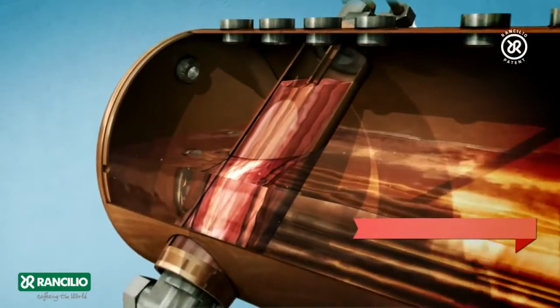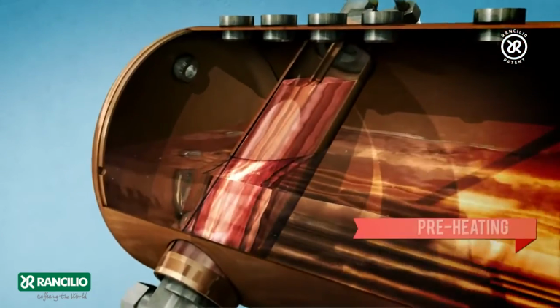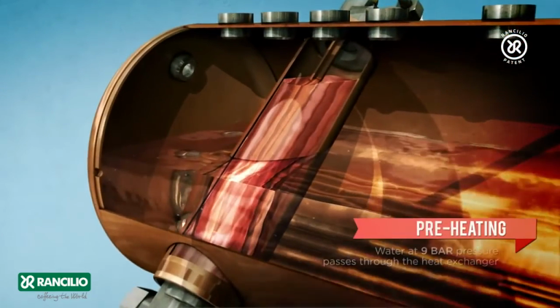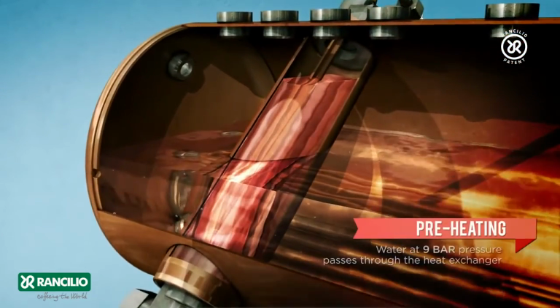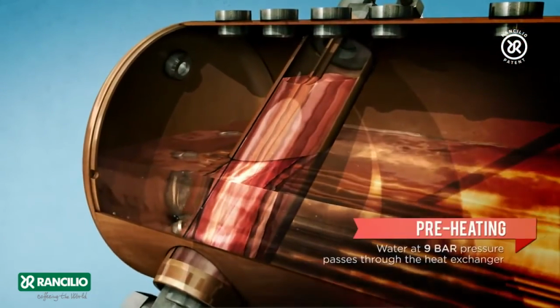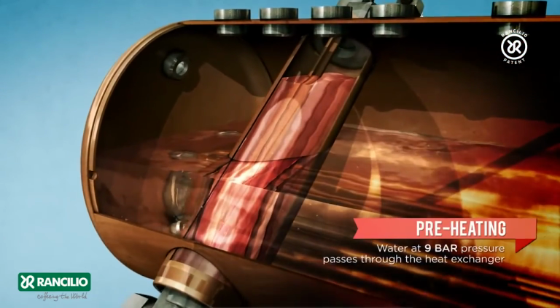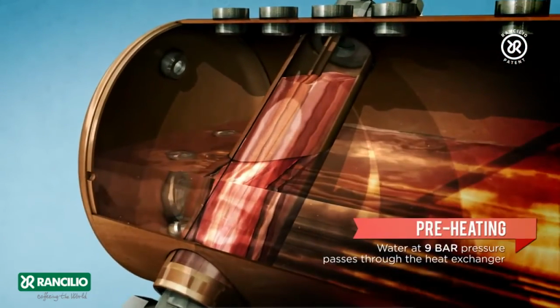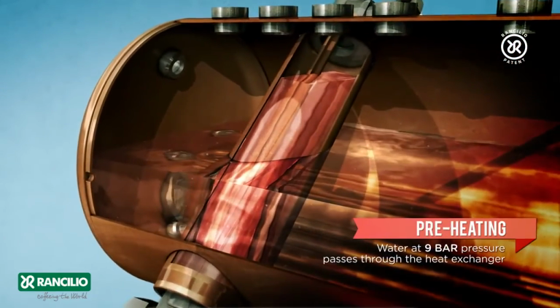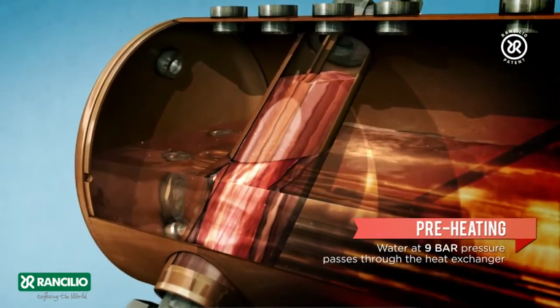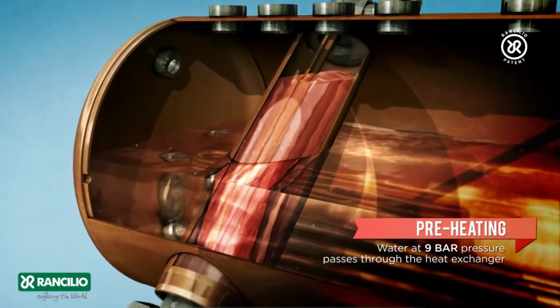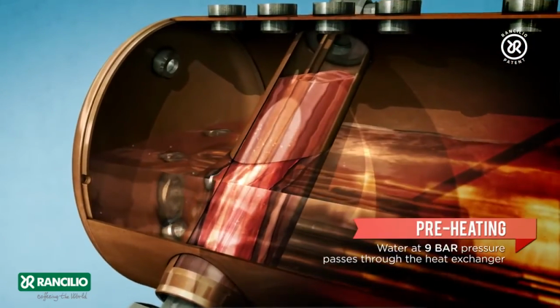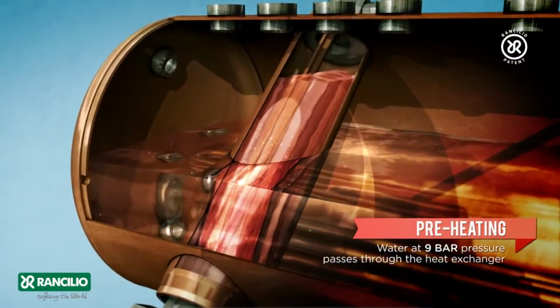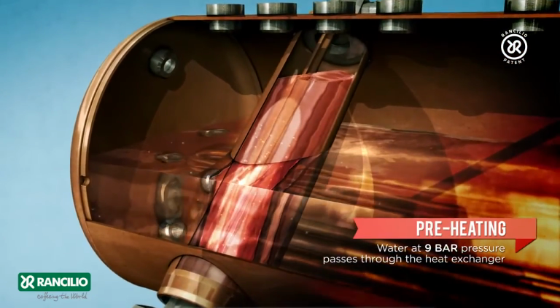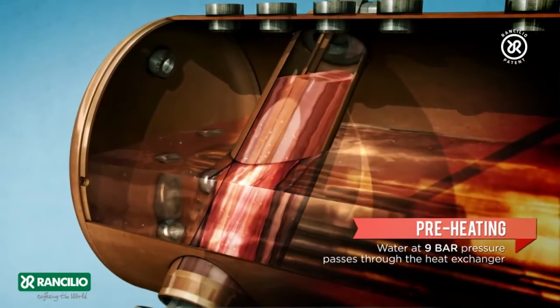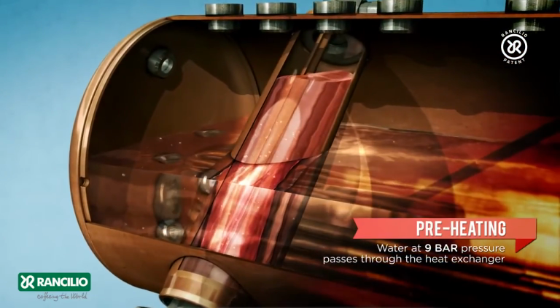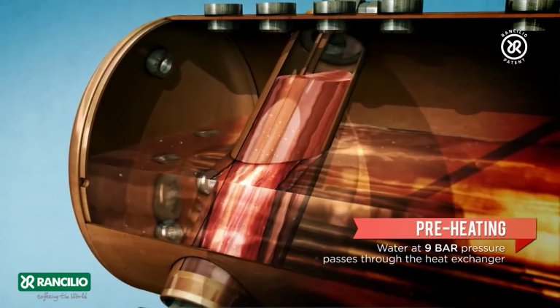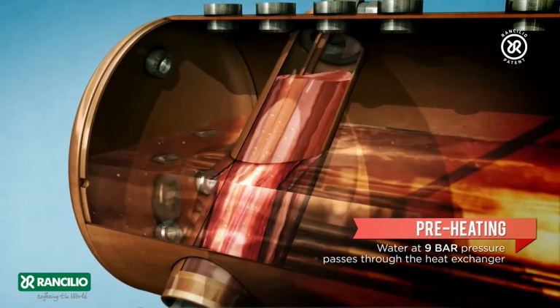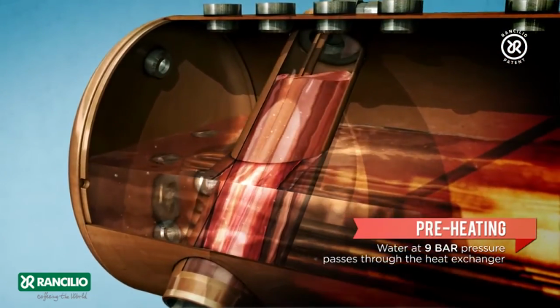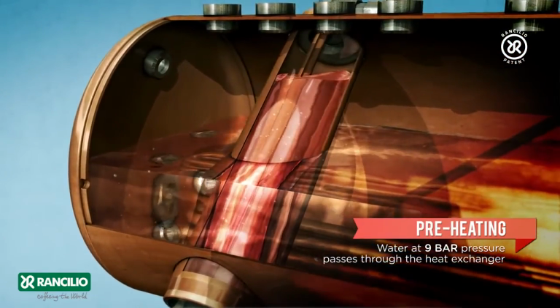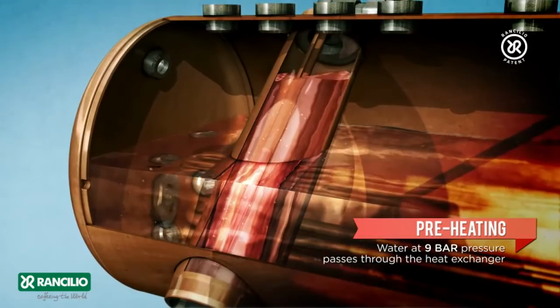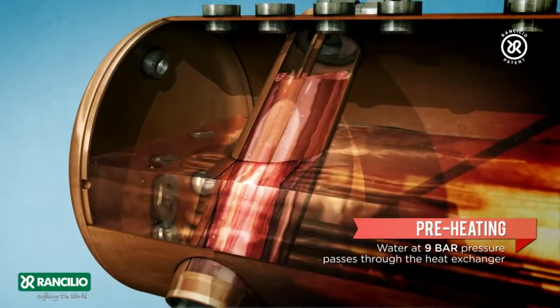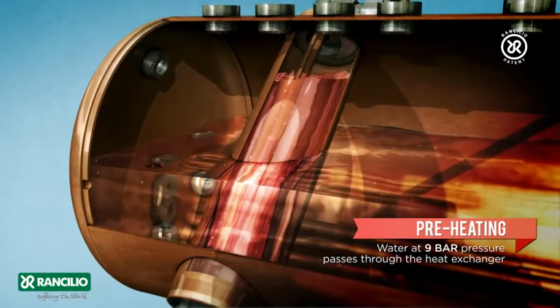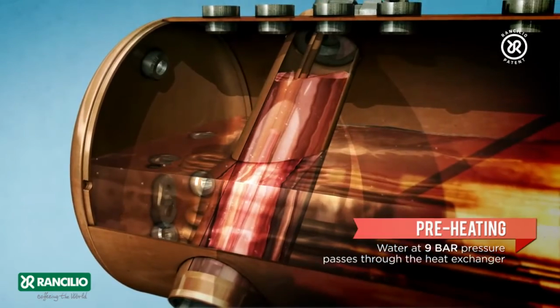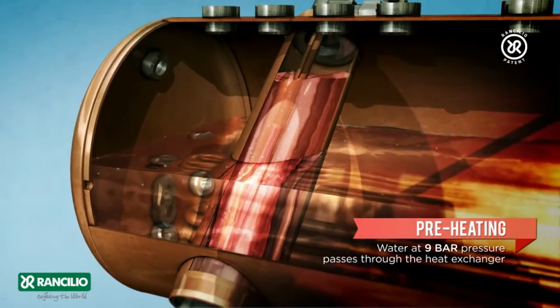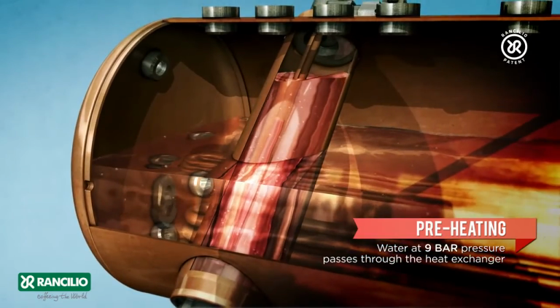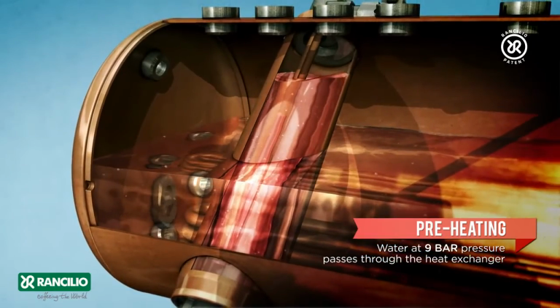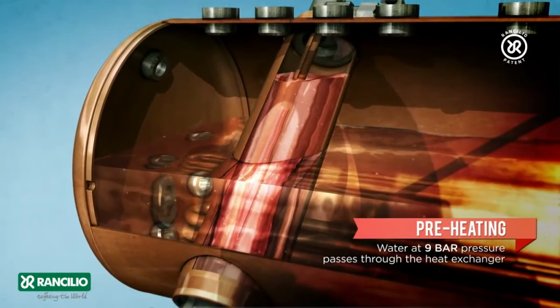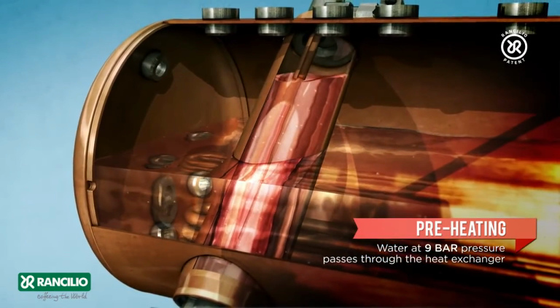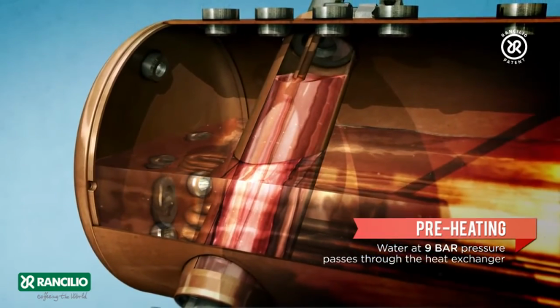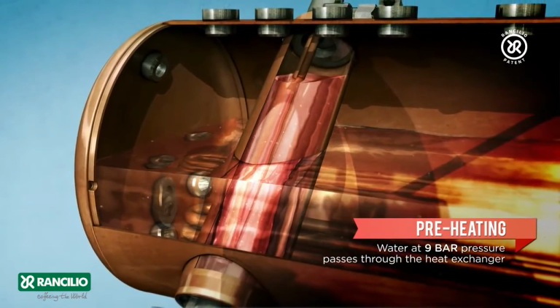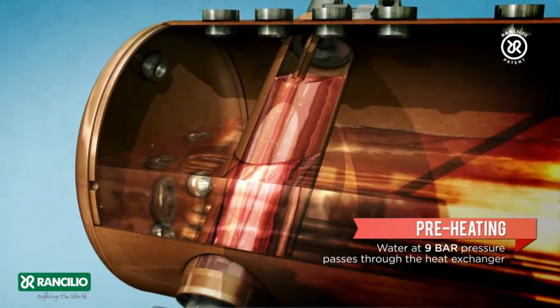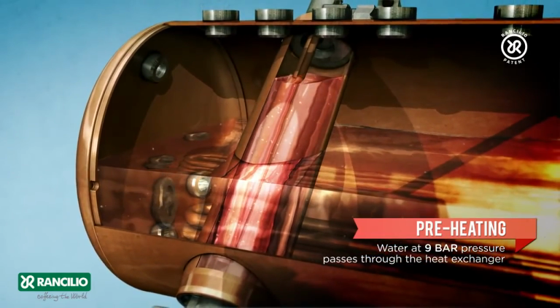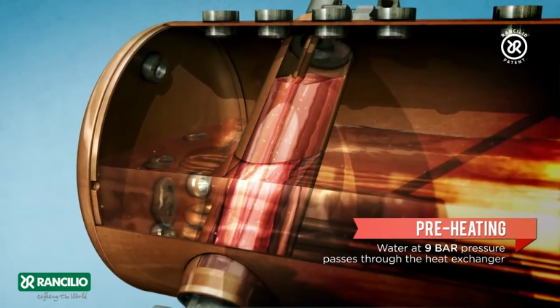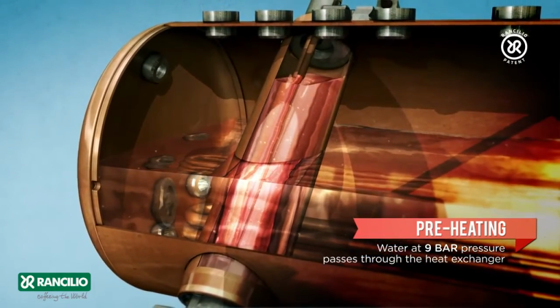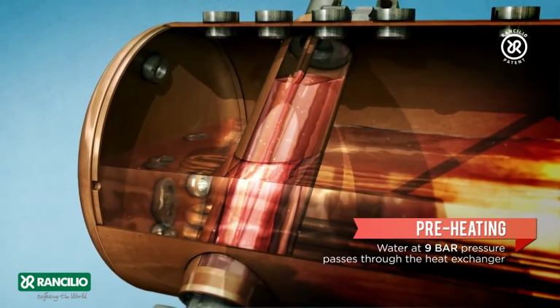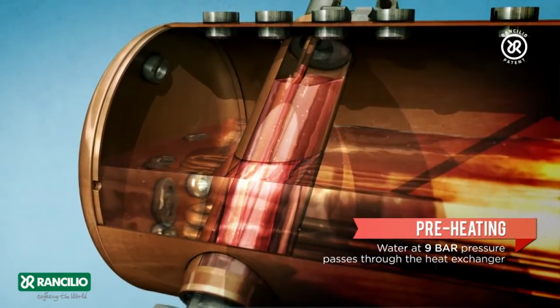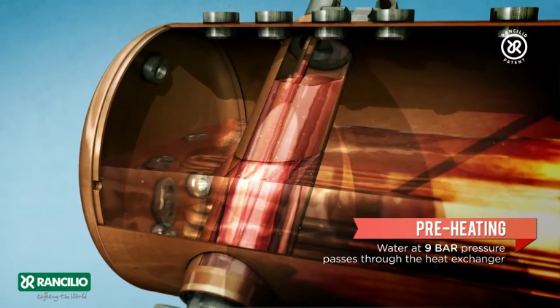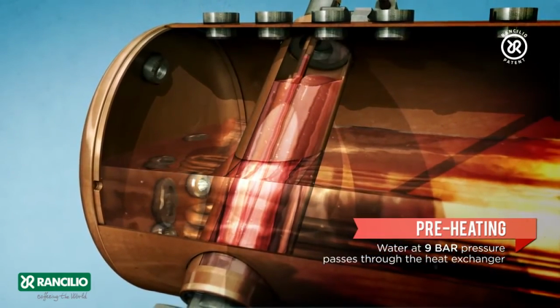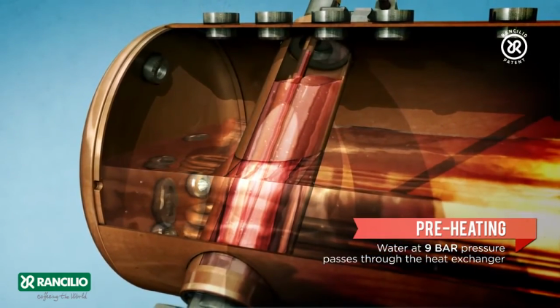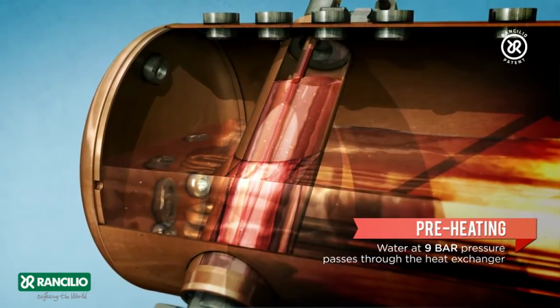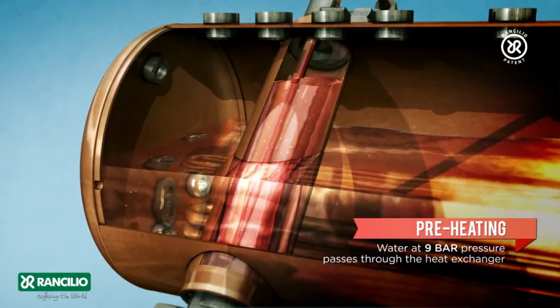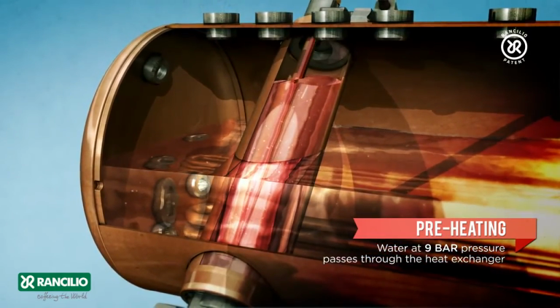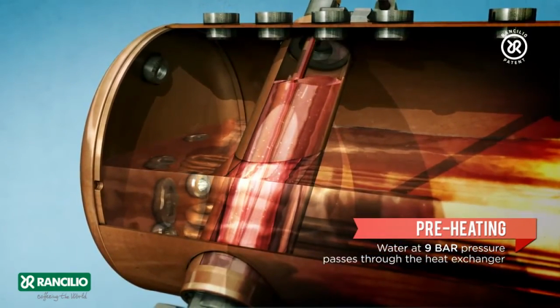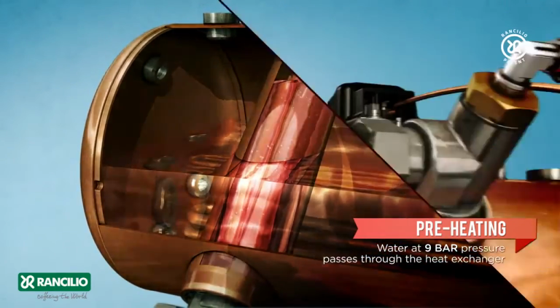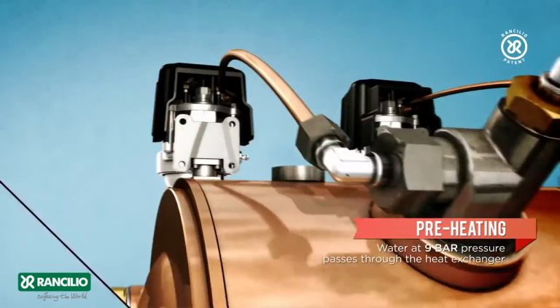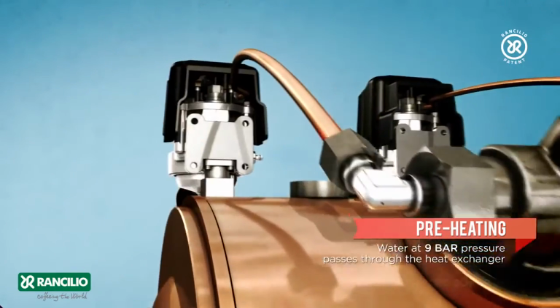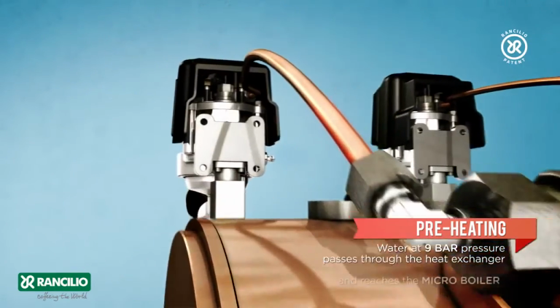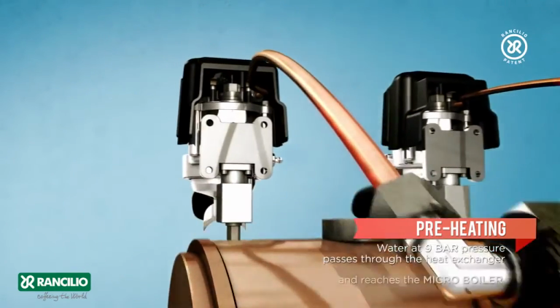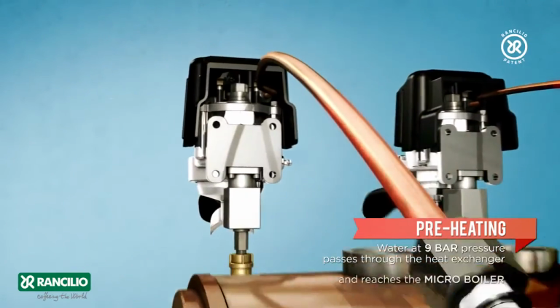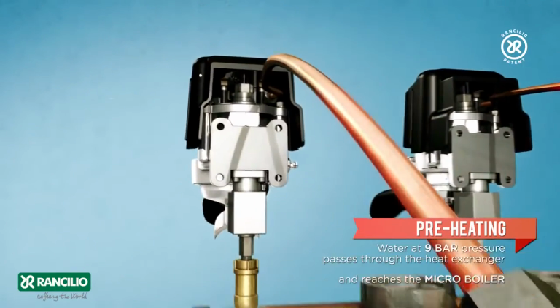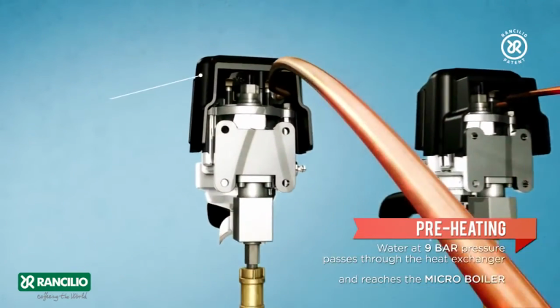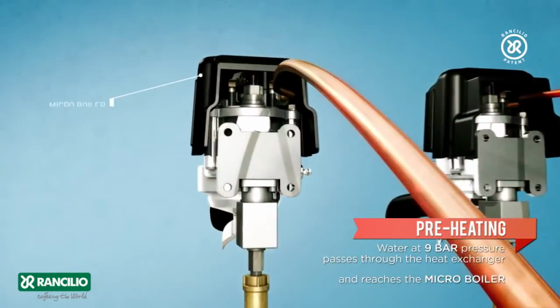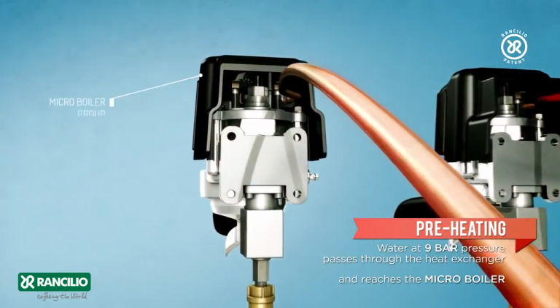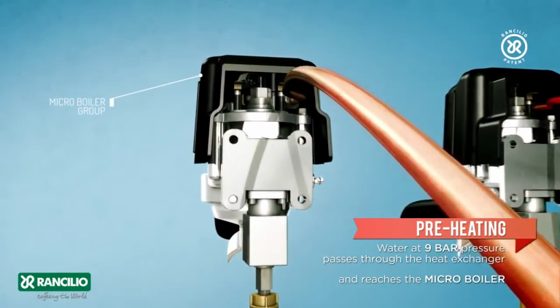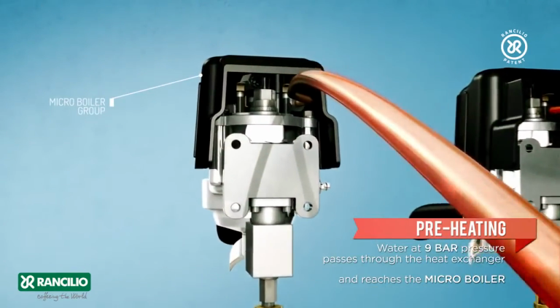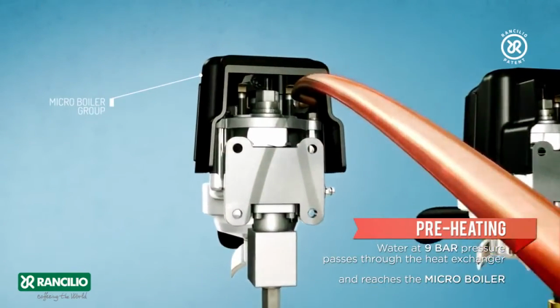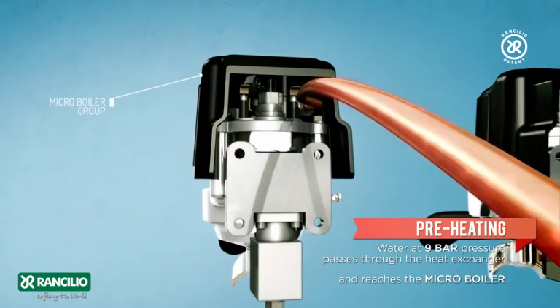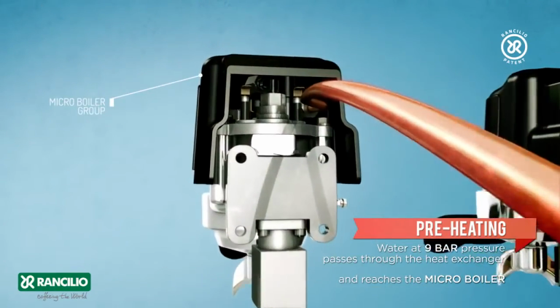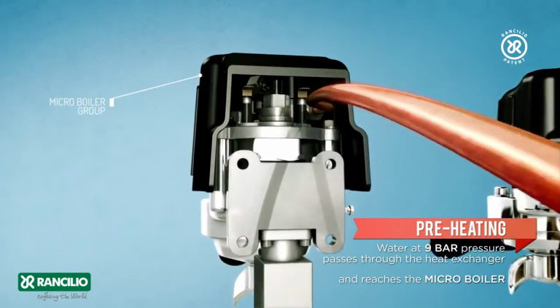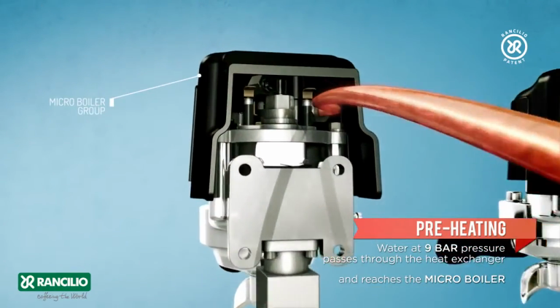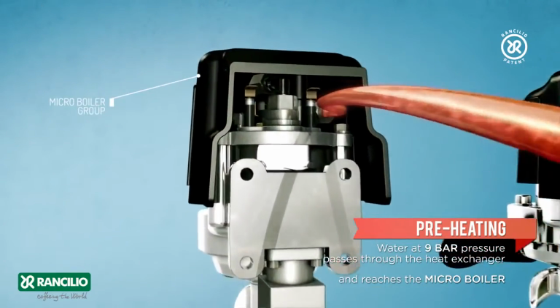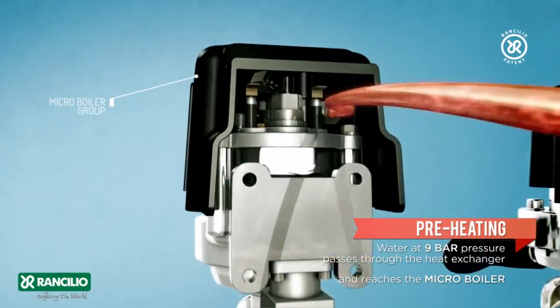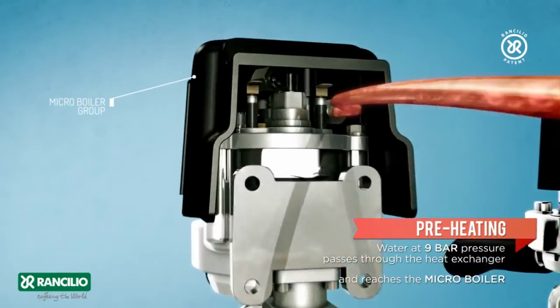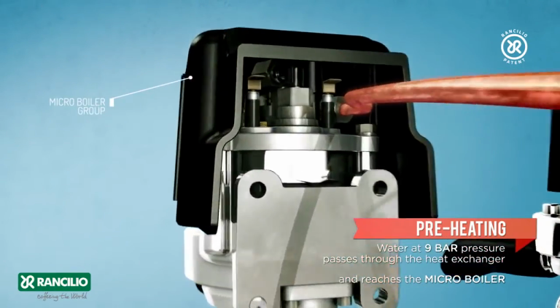Preheating: water at 9 bar pressure passes through the heat exchanger and reaches the micro boiler.